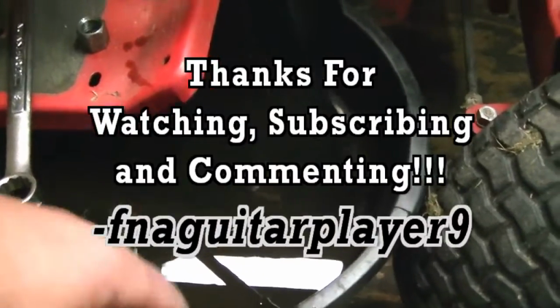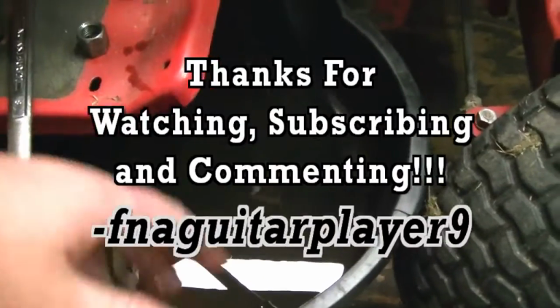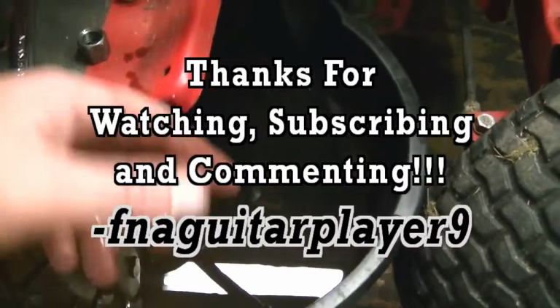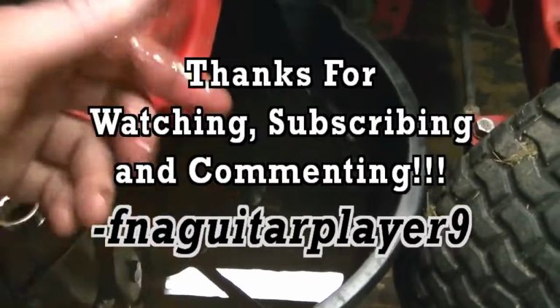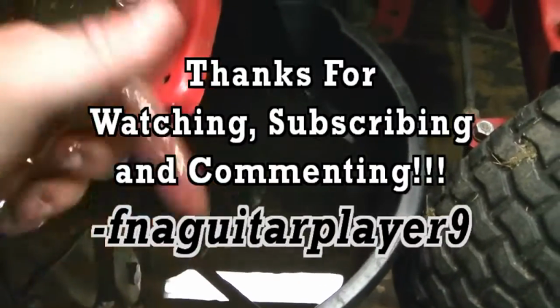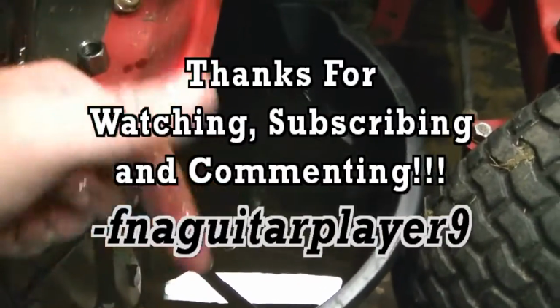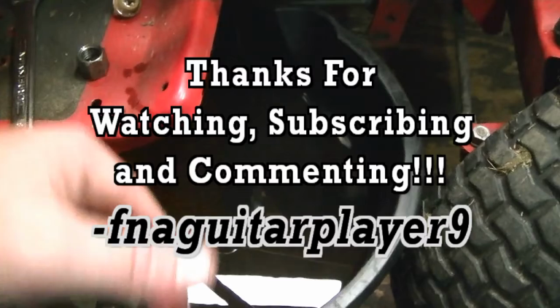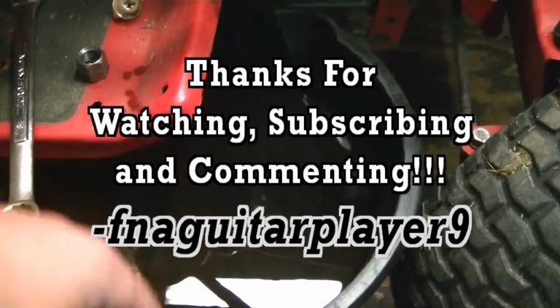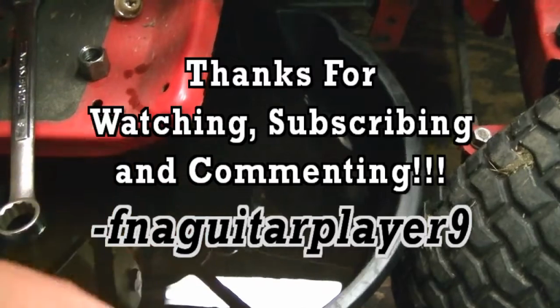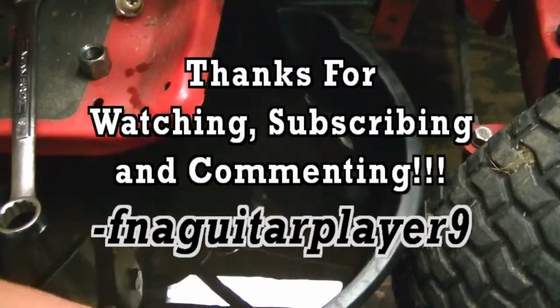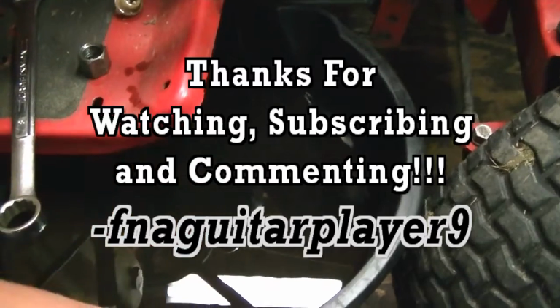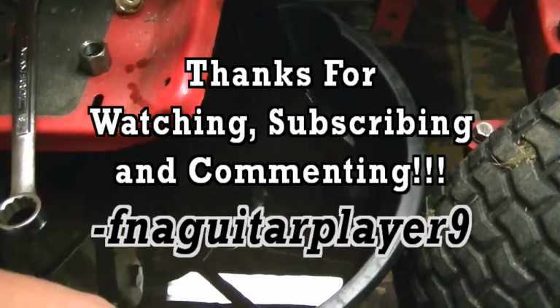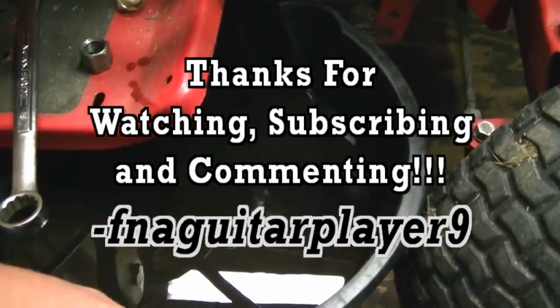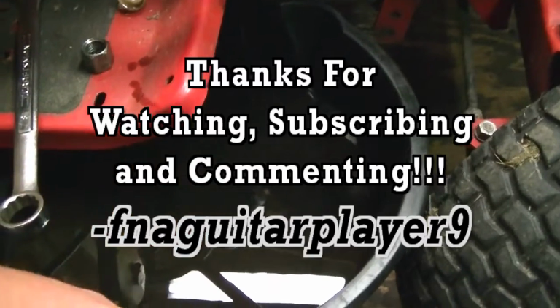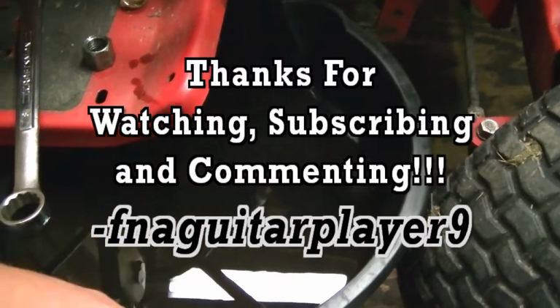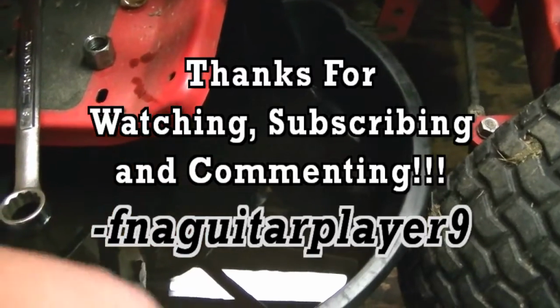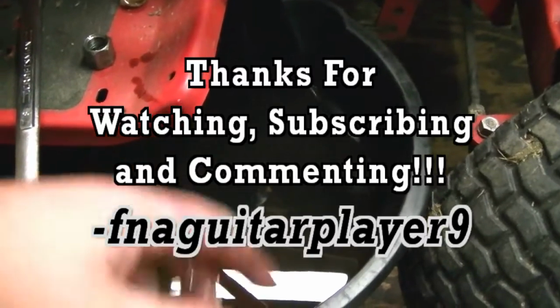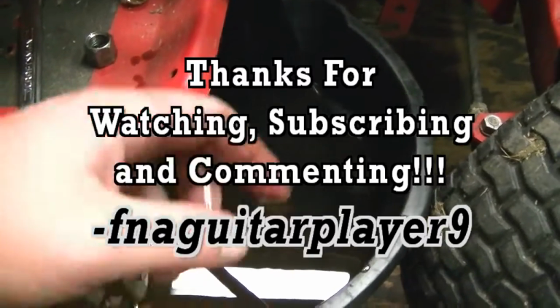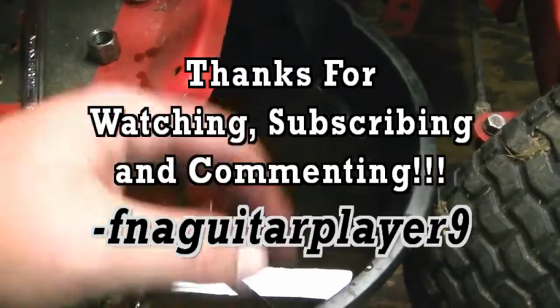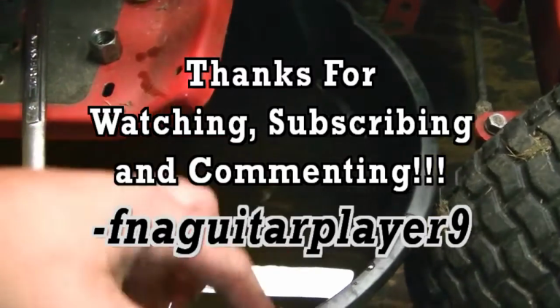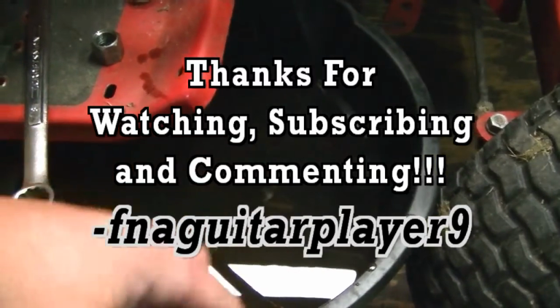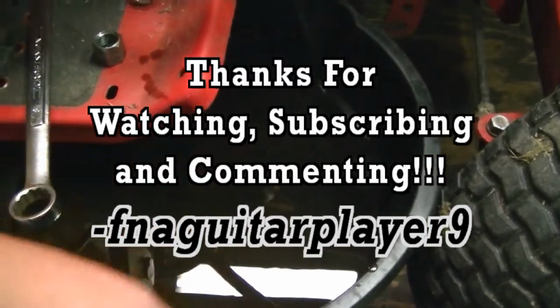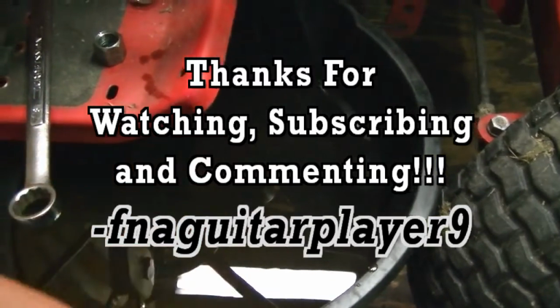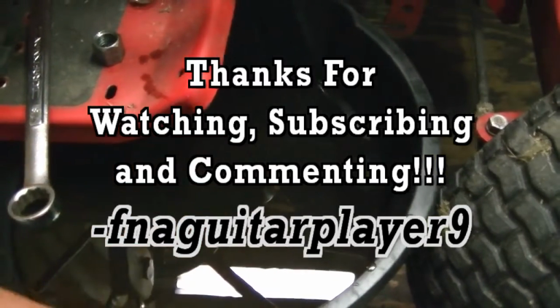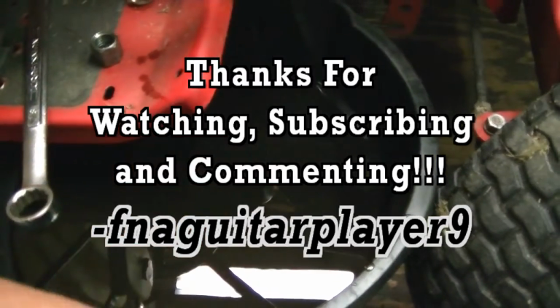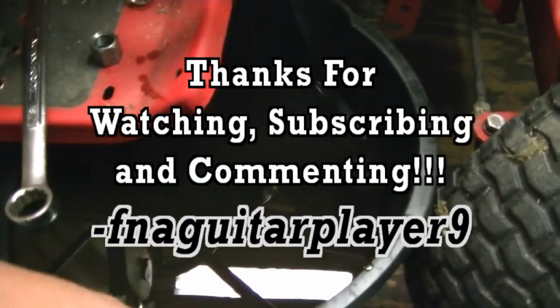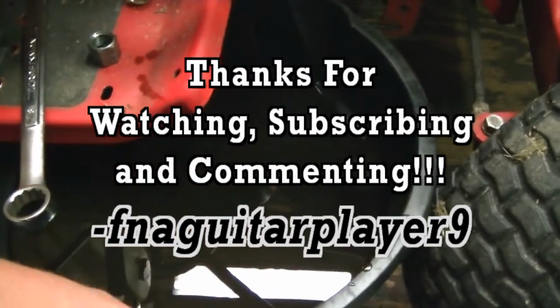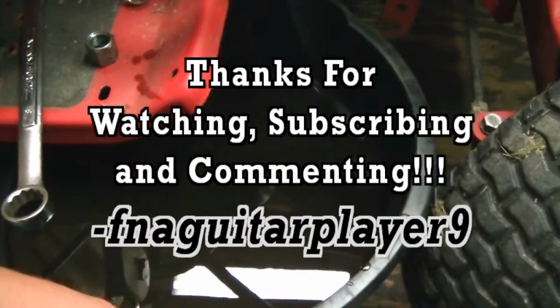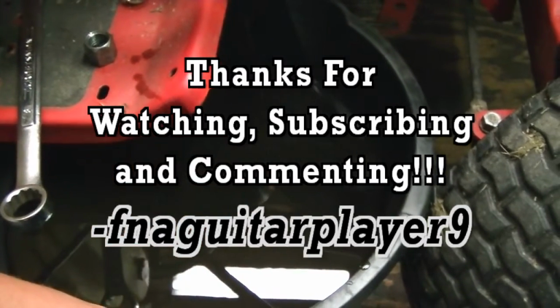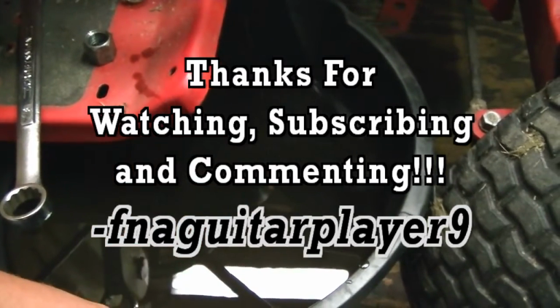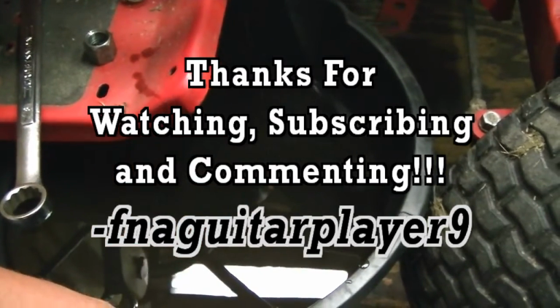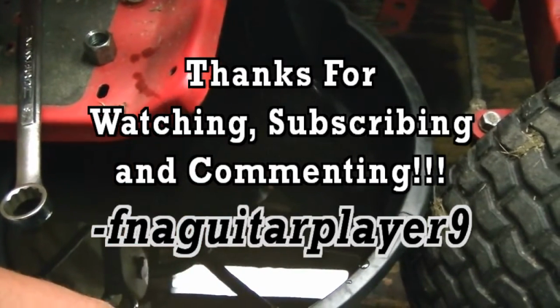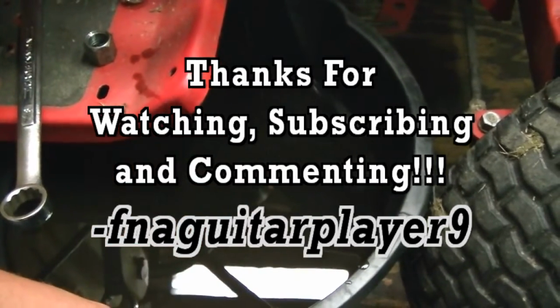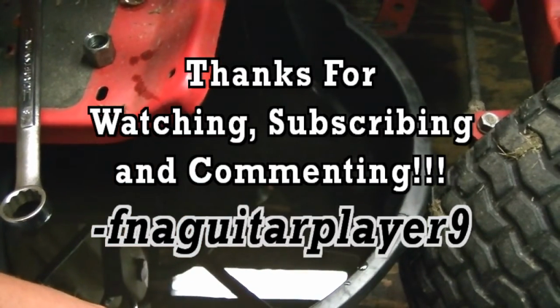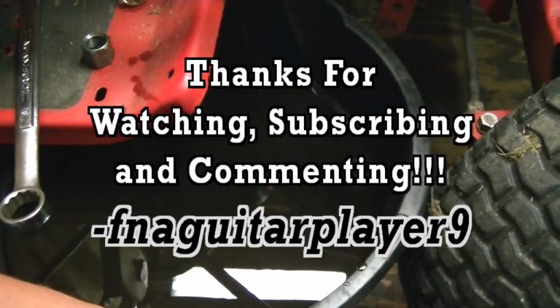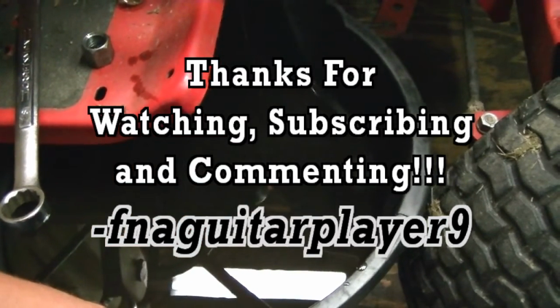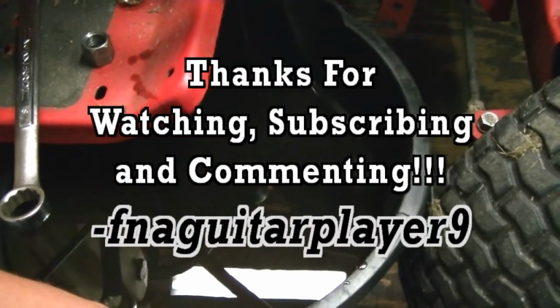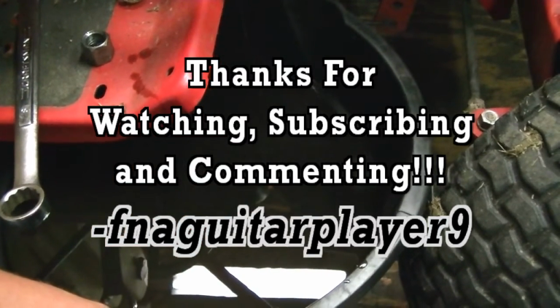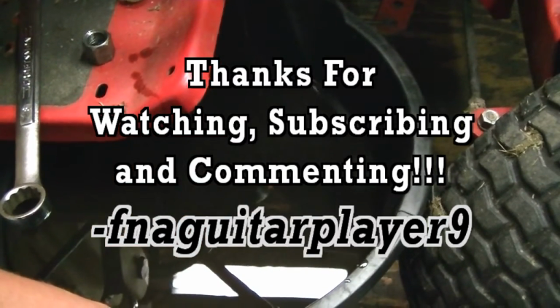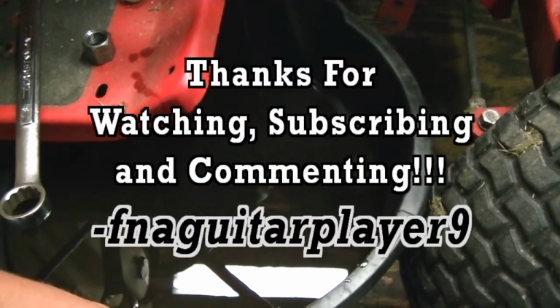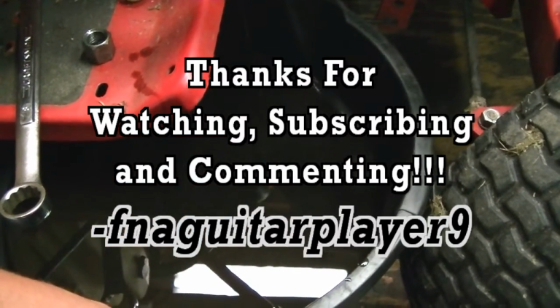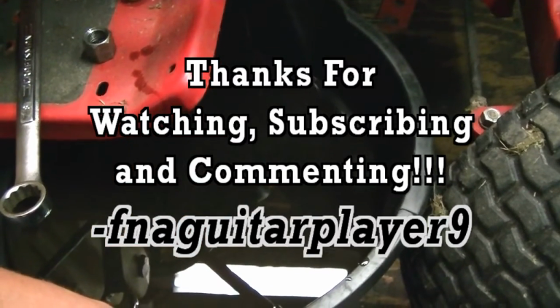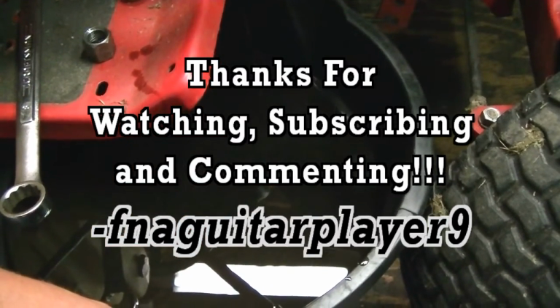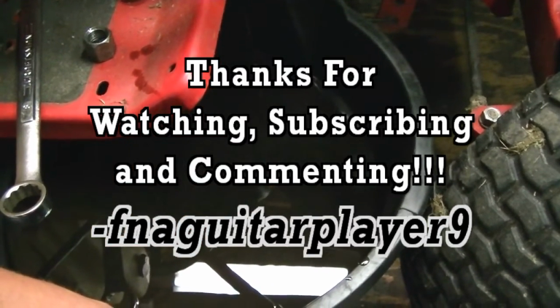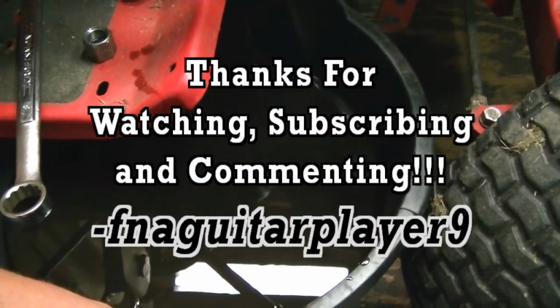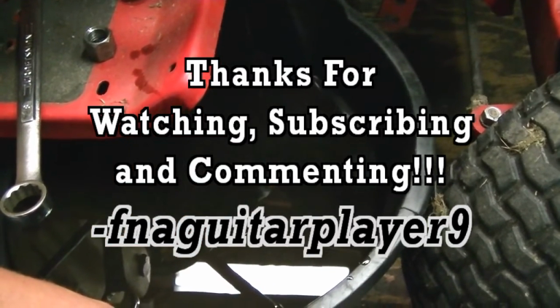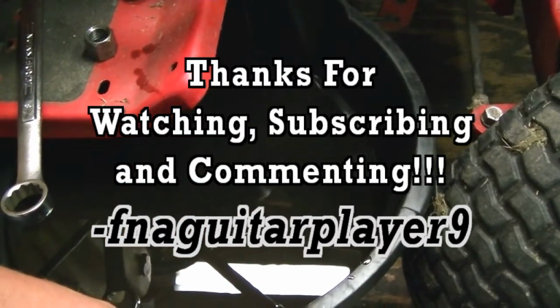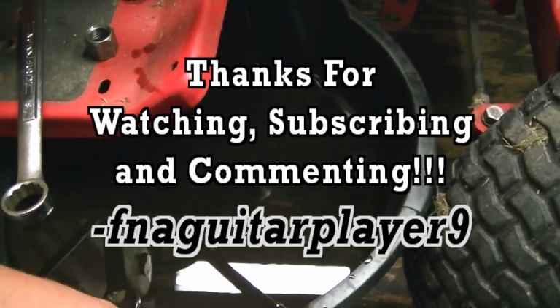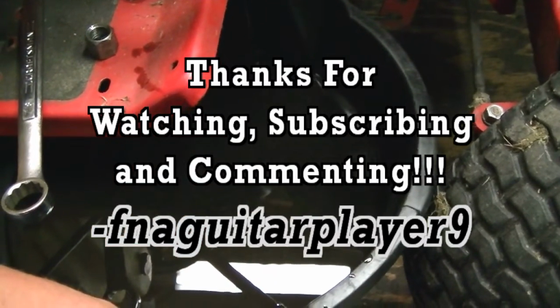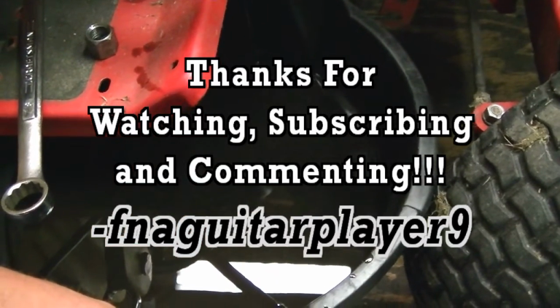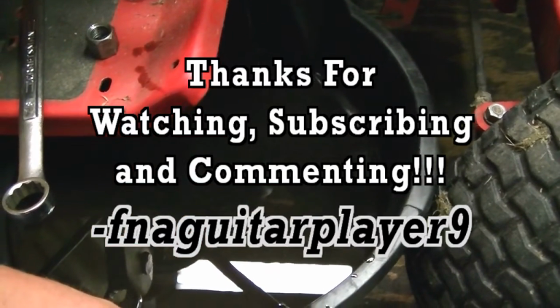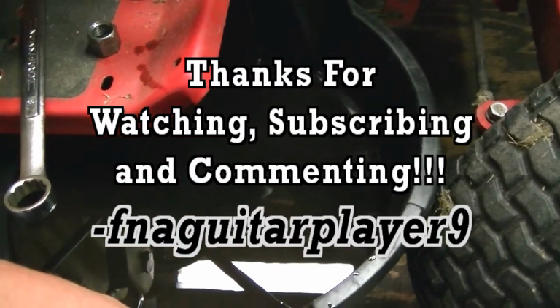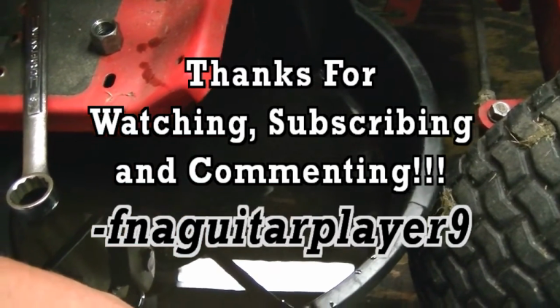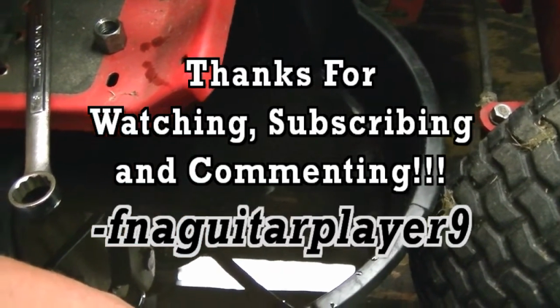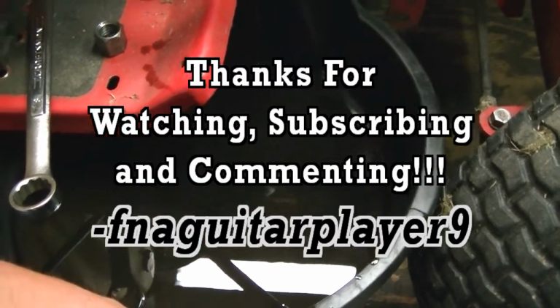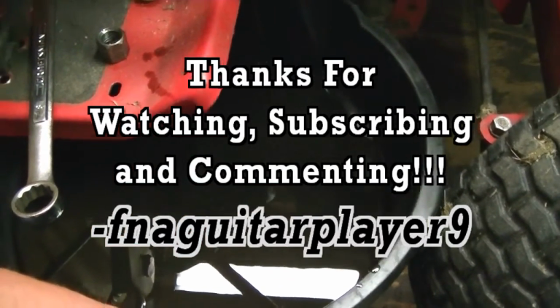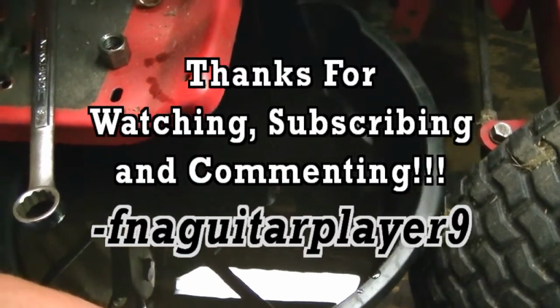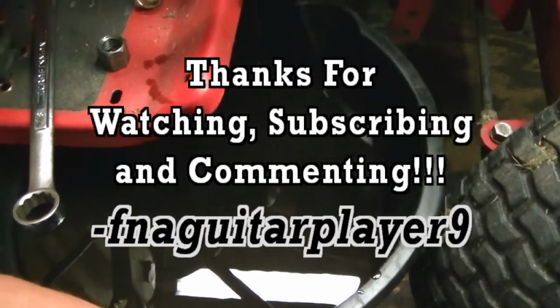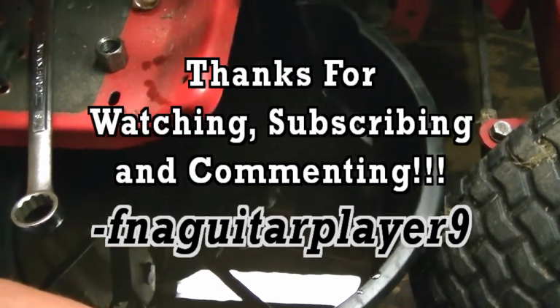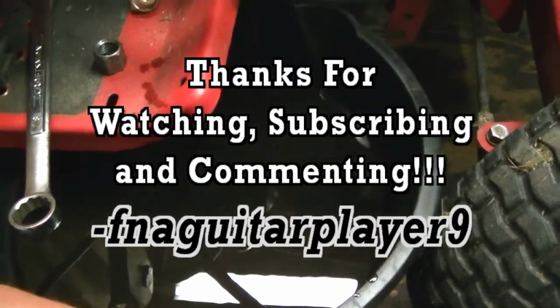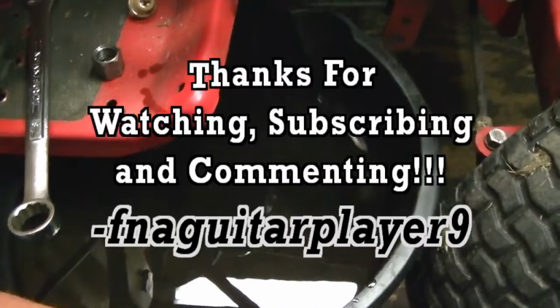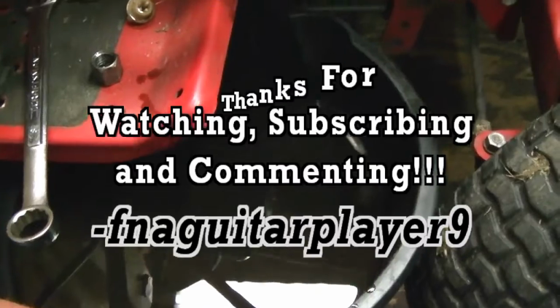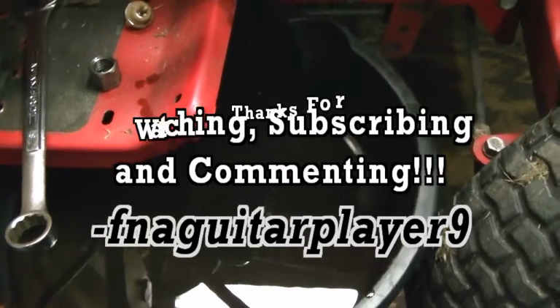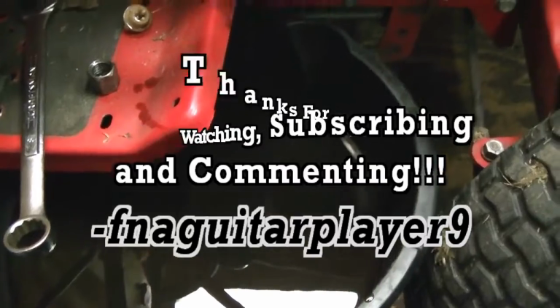If you guys have any questions, leave a comment below and I'll get back to you as soon as I can. Thanks for watching.